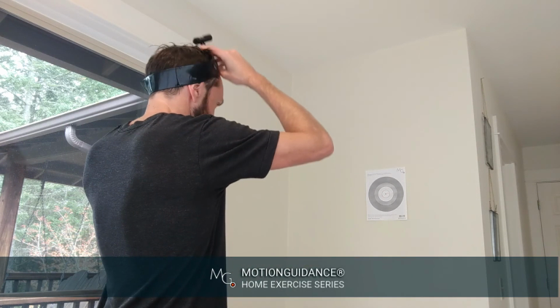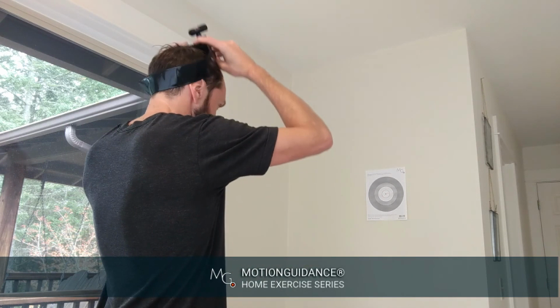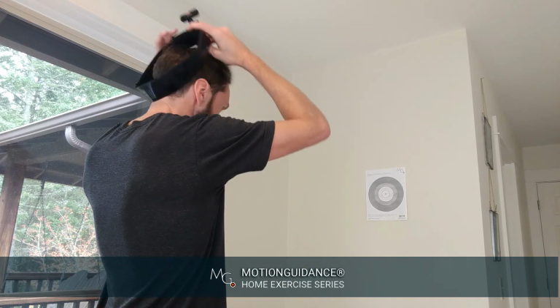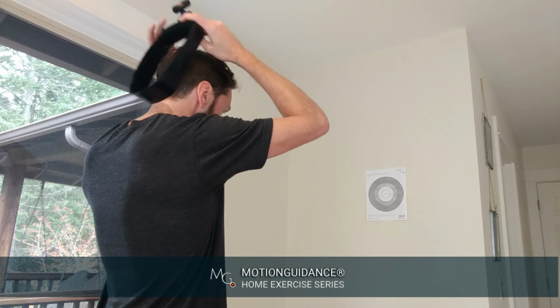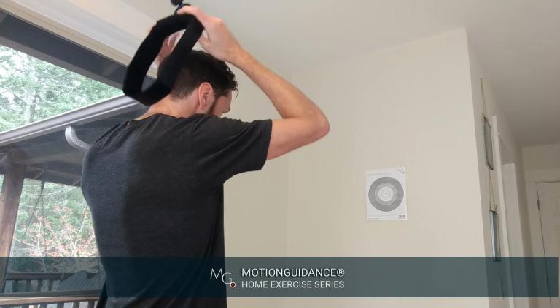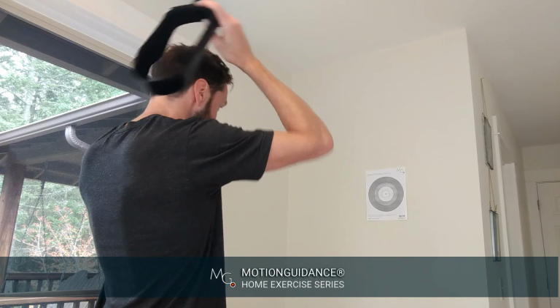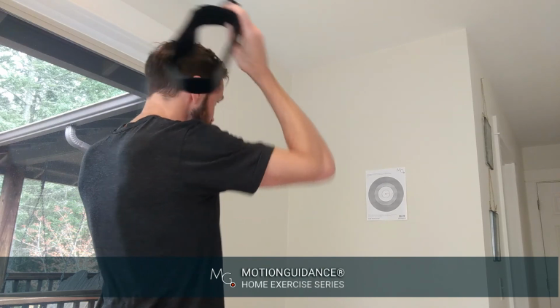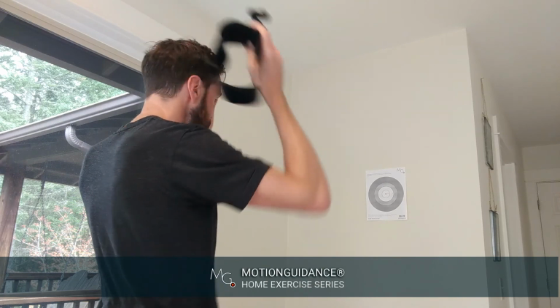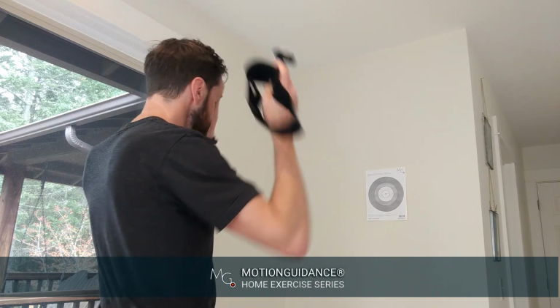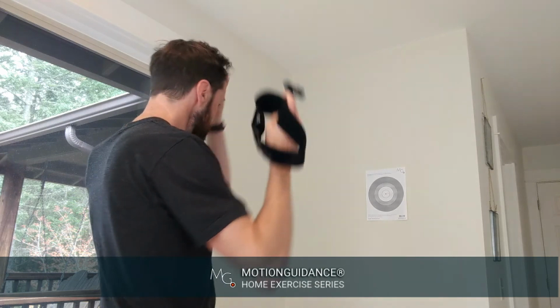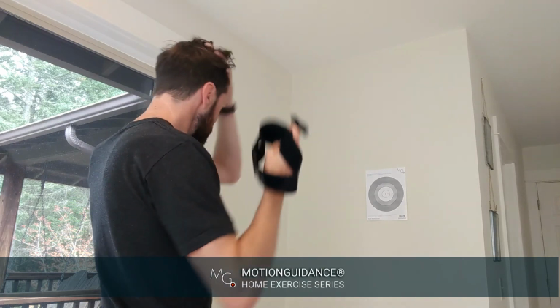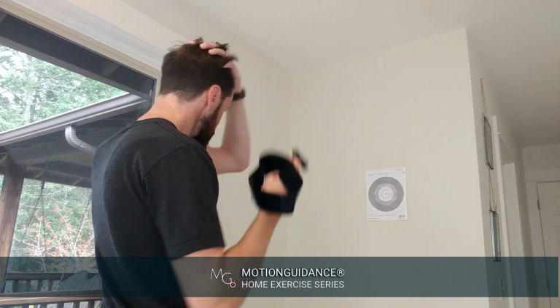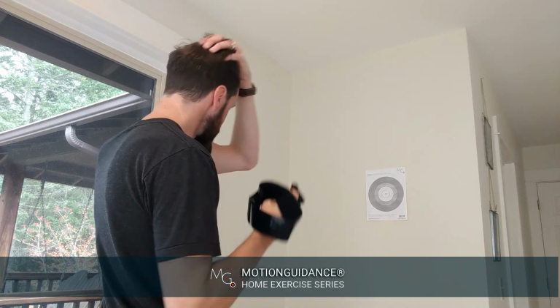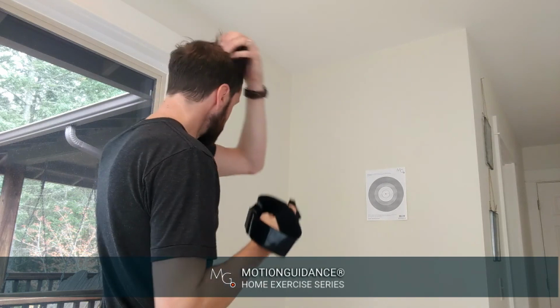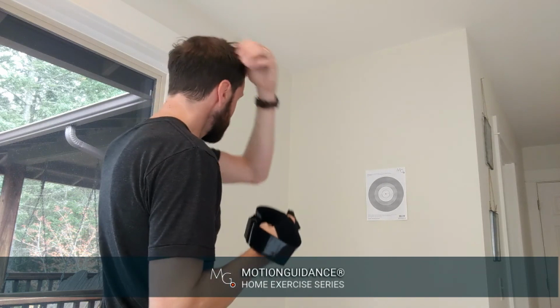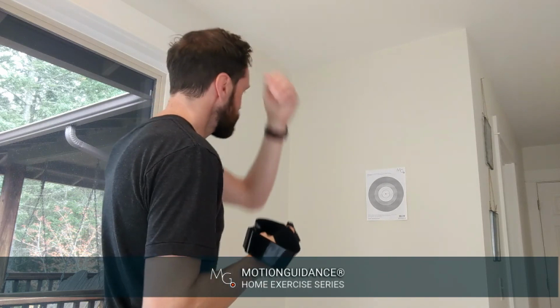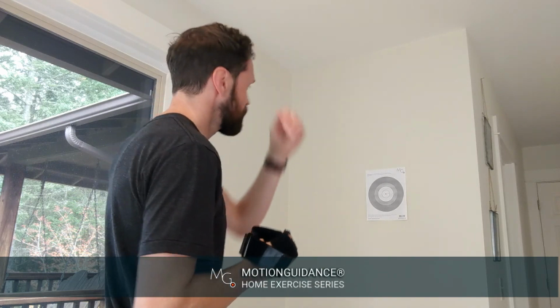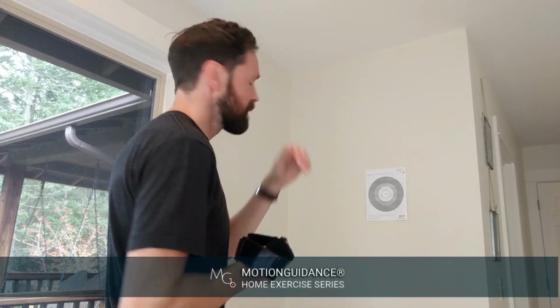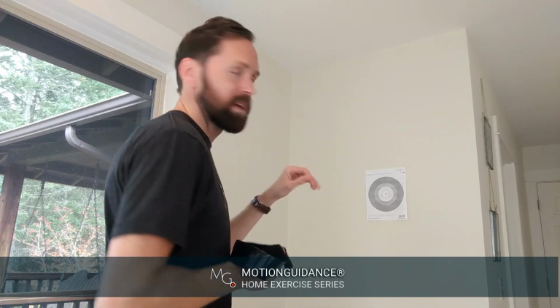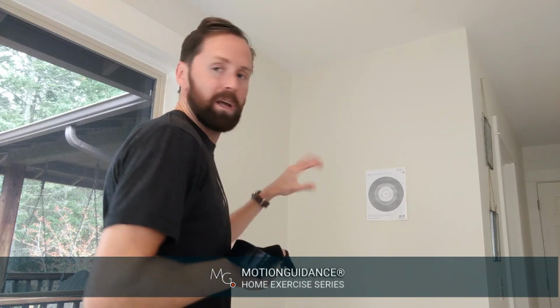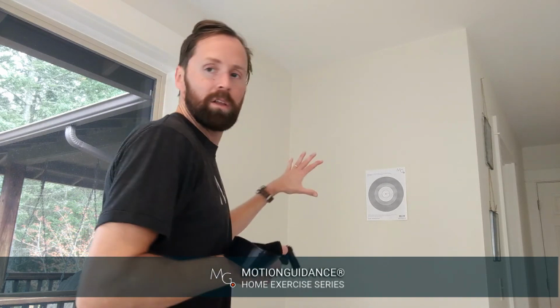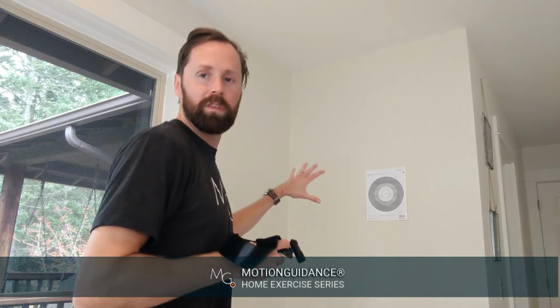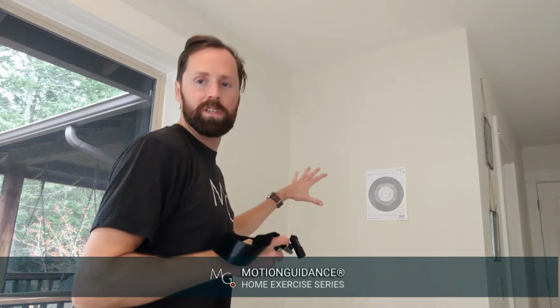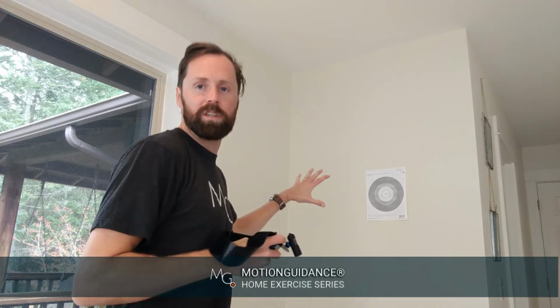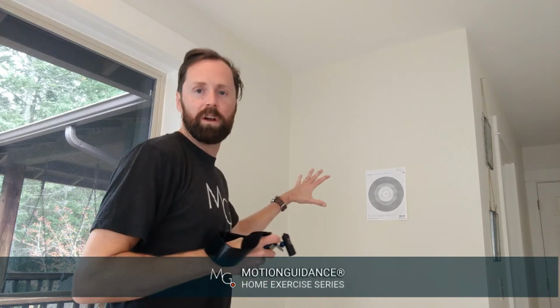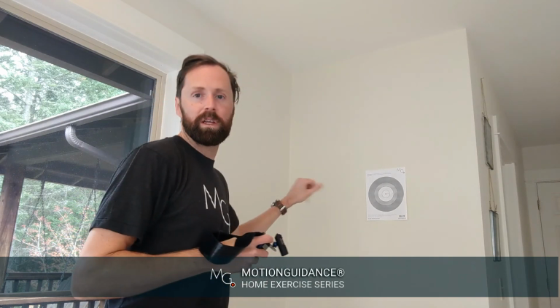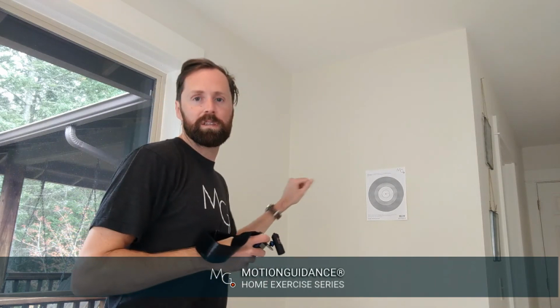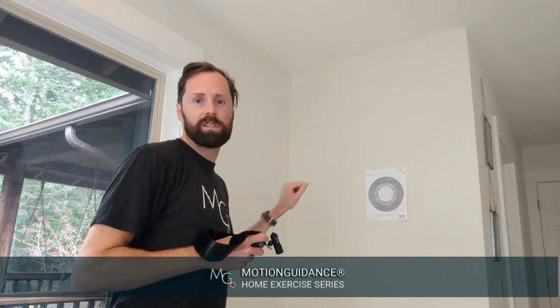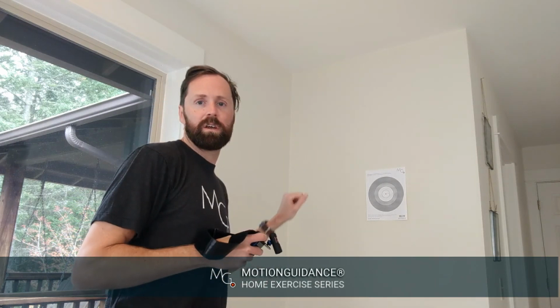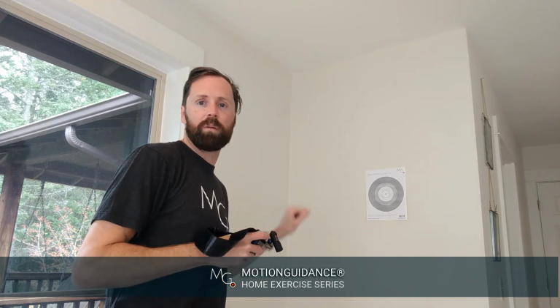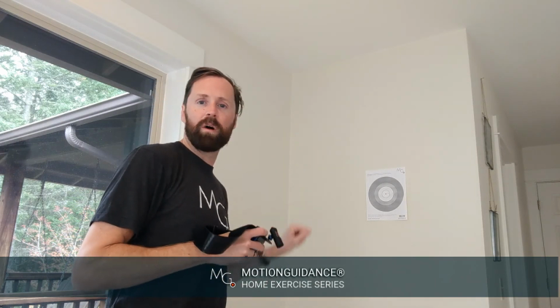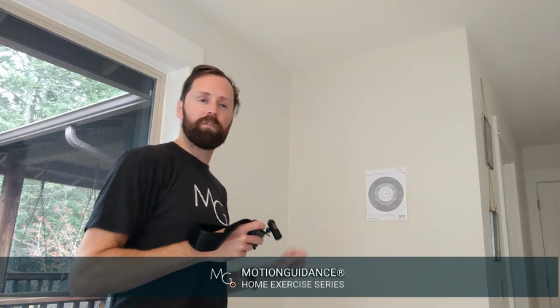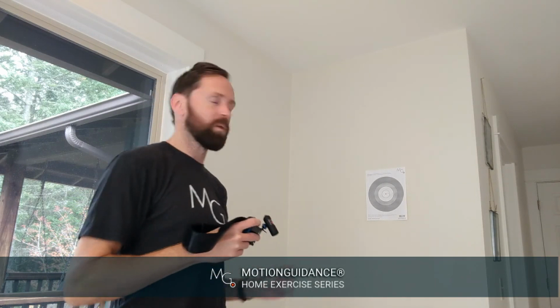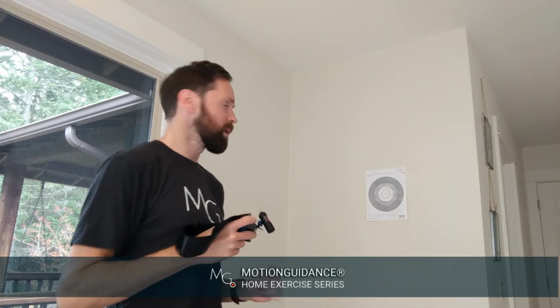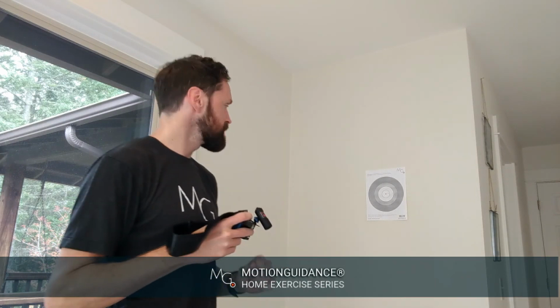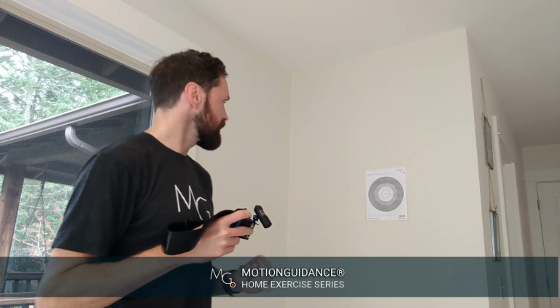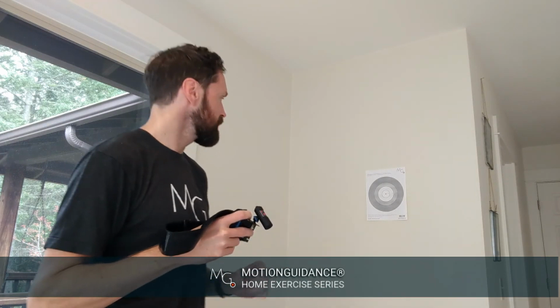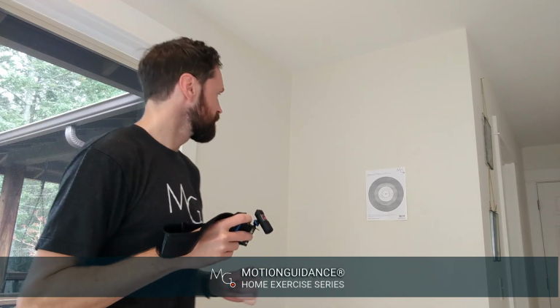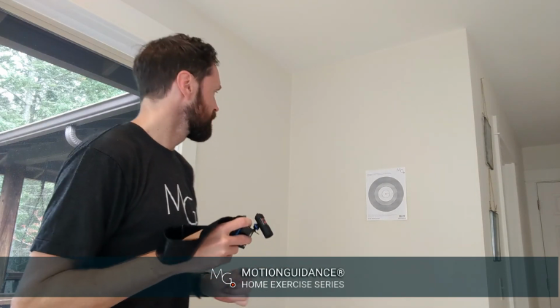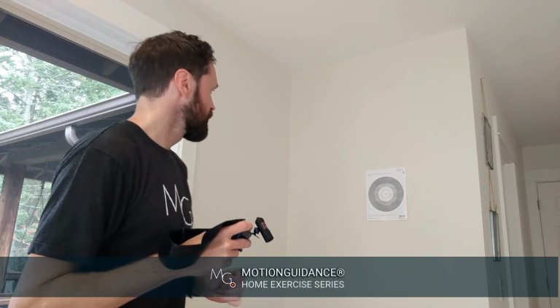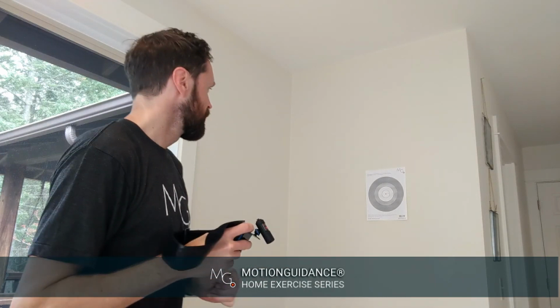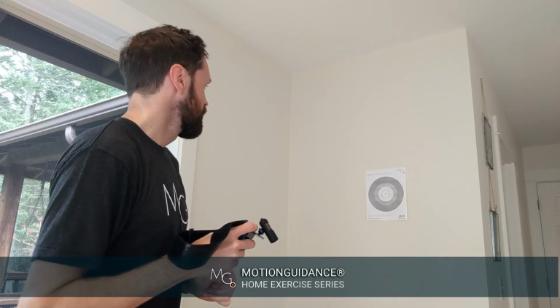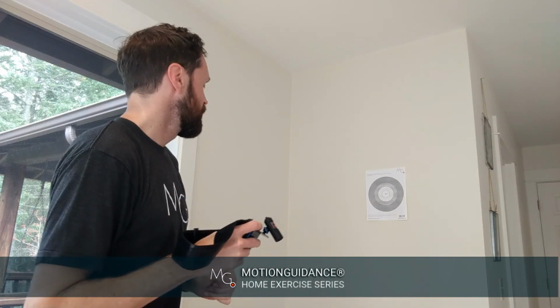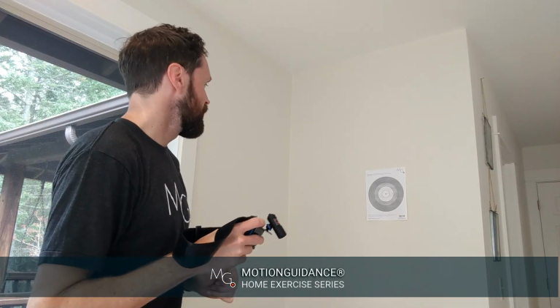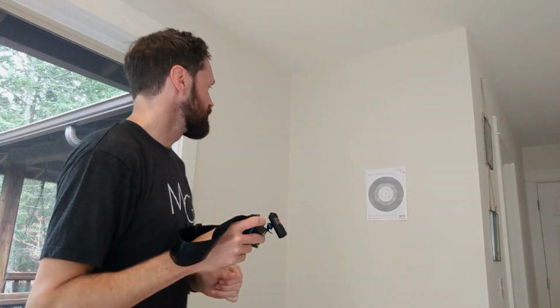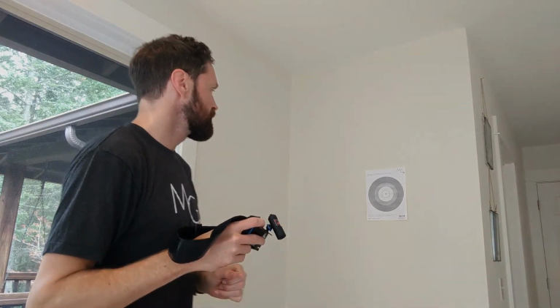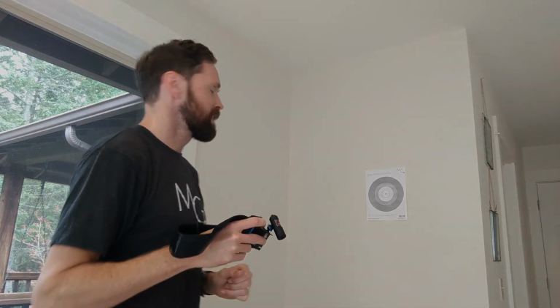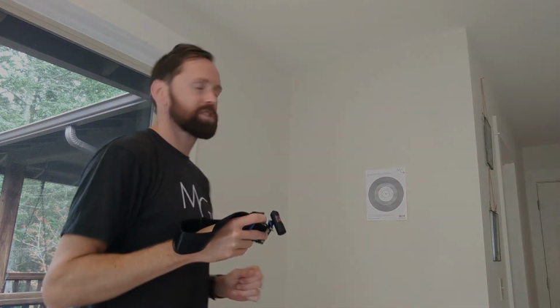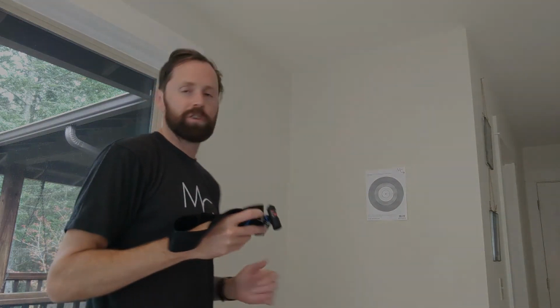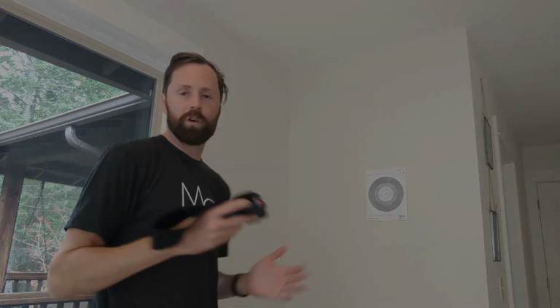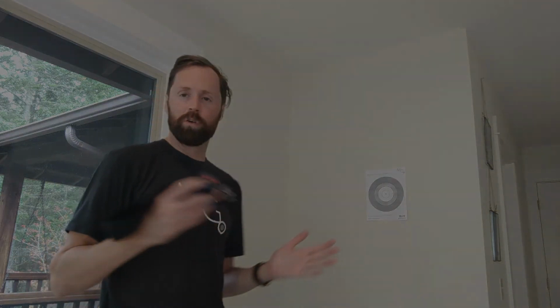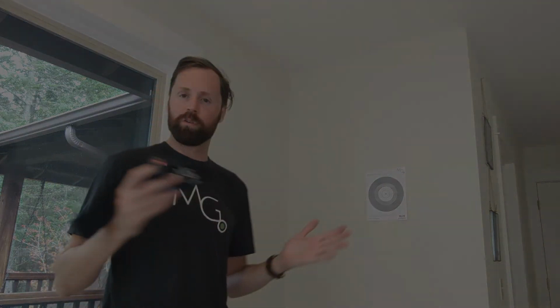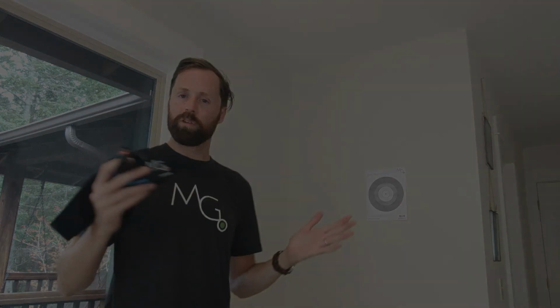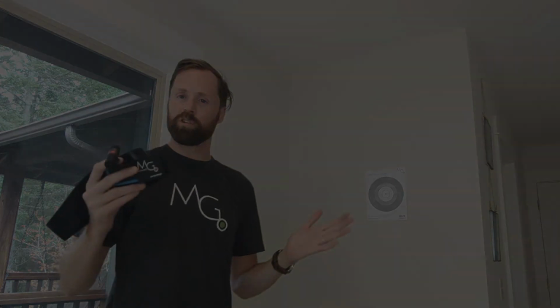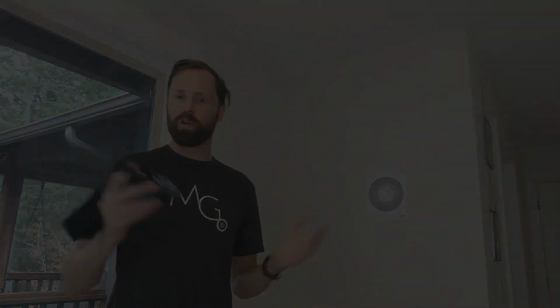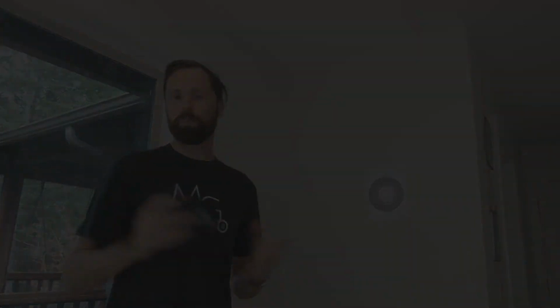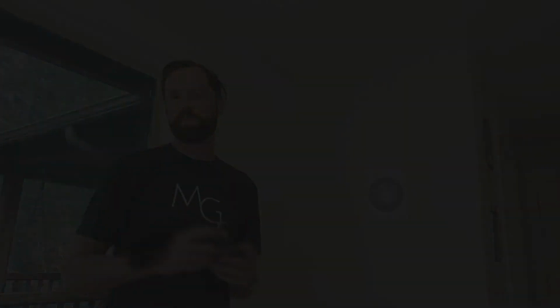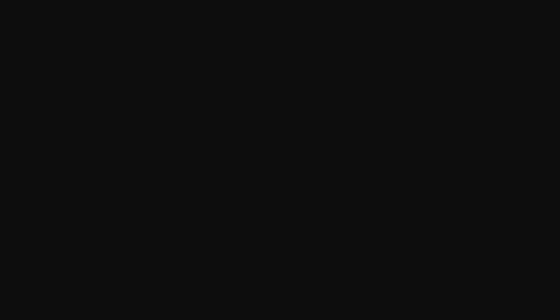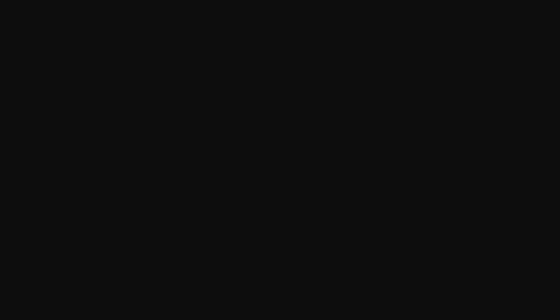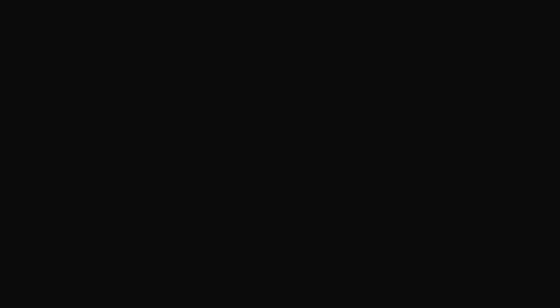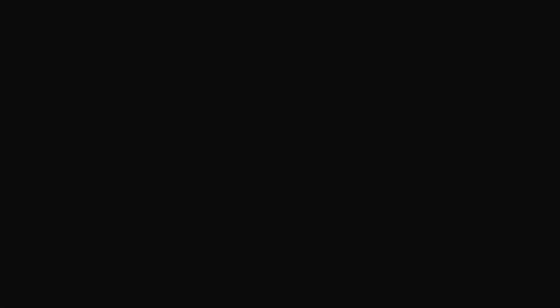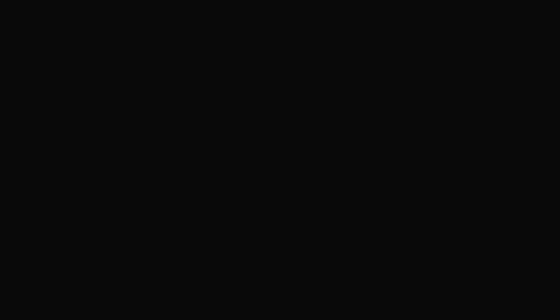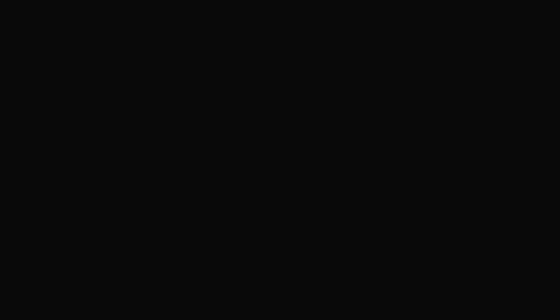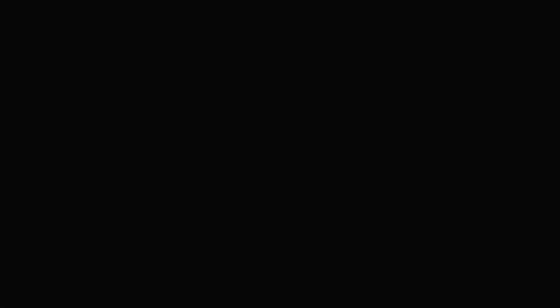So that's the basis of this drill. You can download these targets off our website and test your own joint positional awareness.